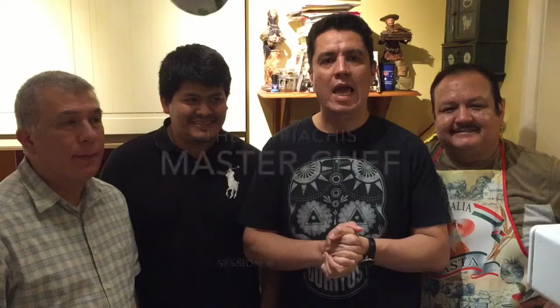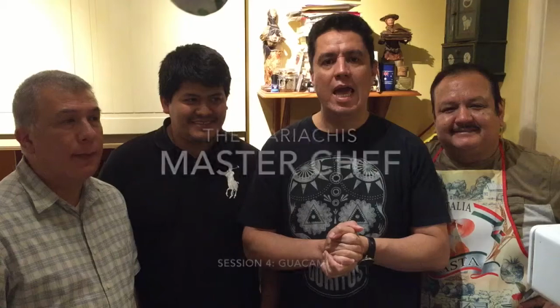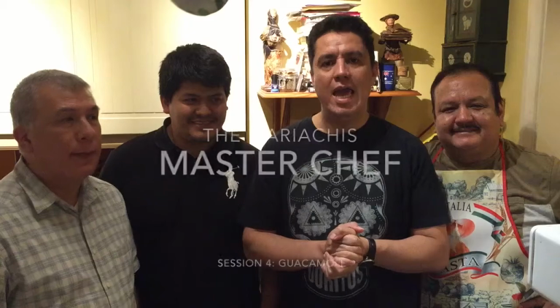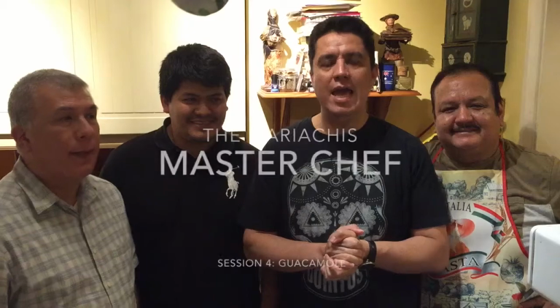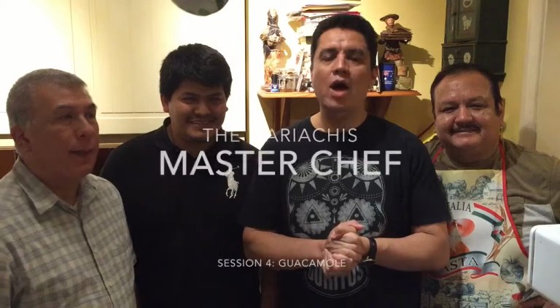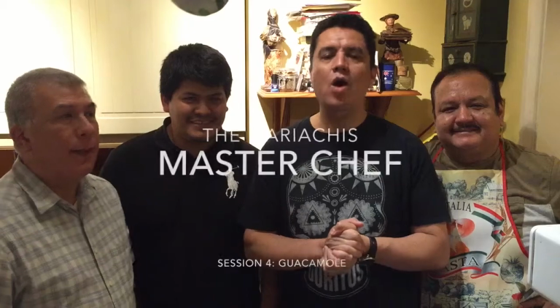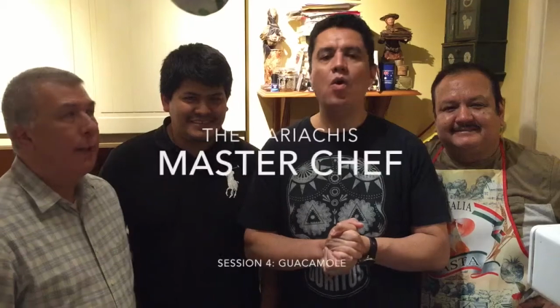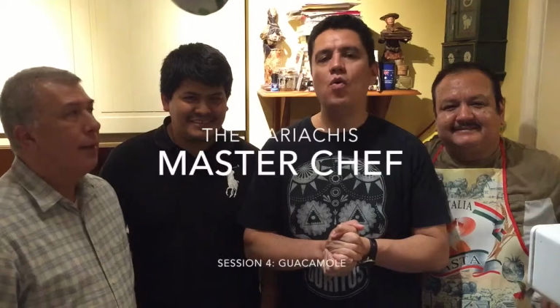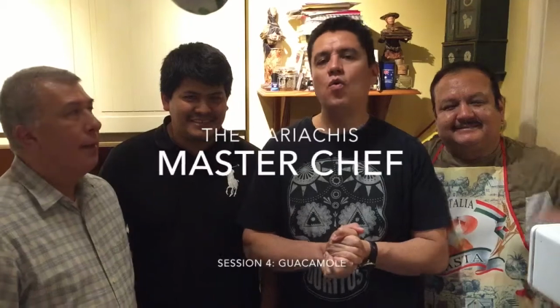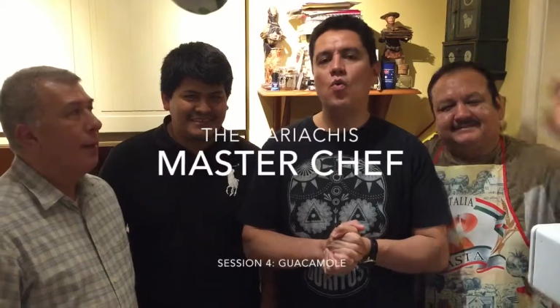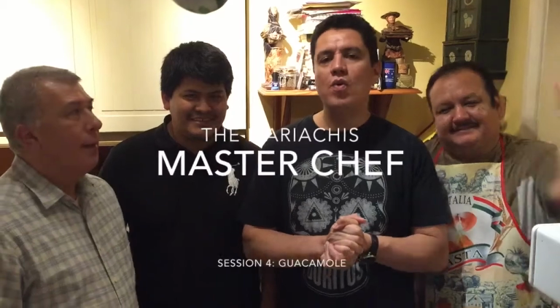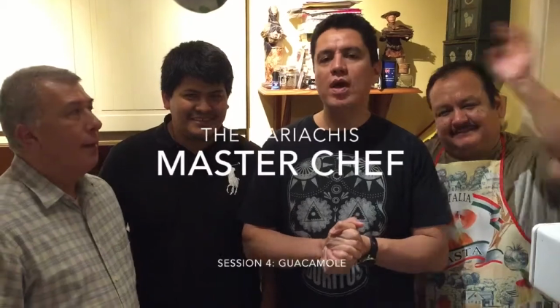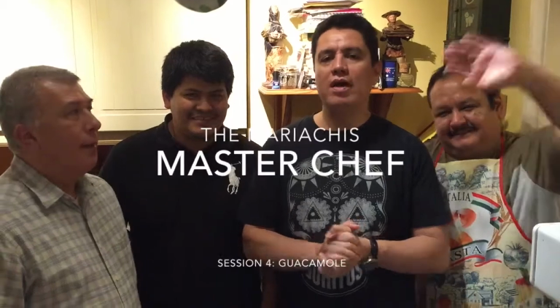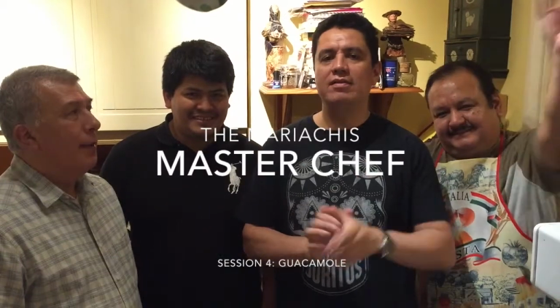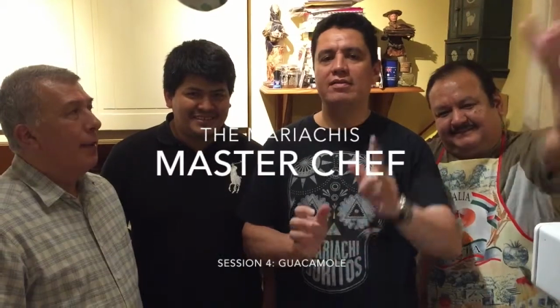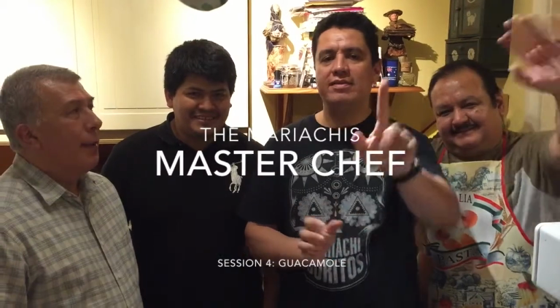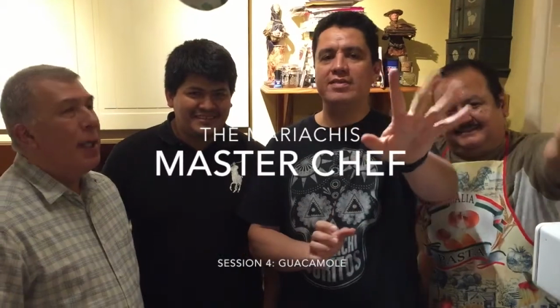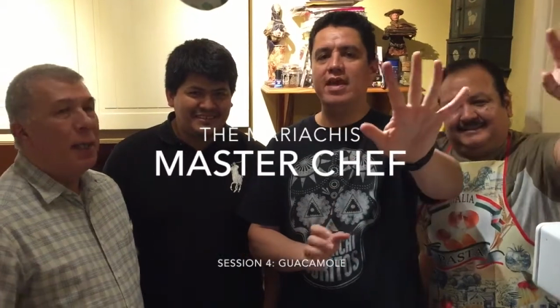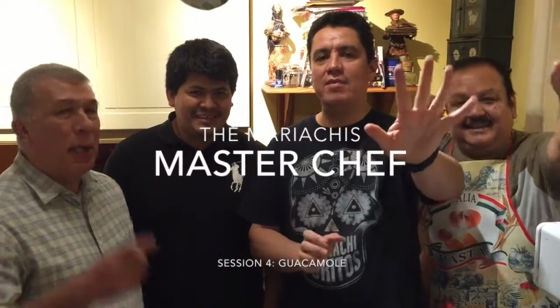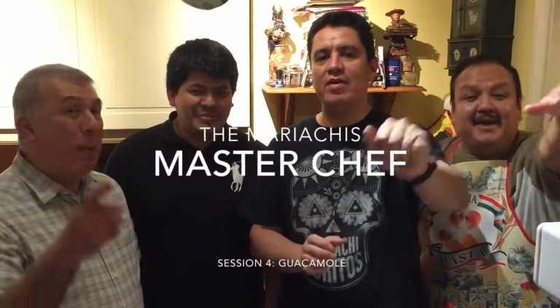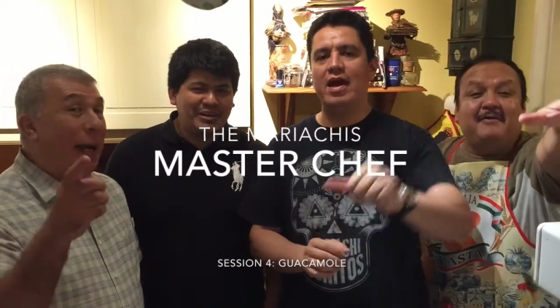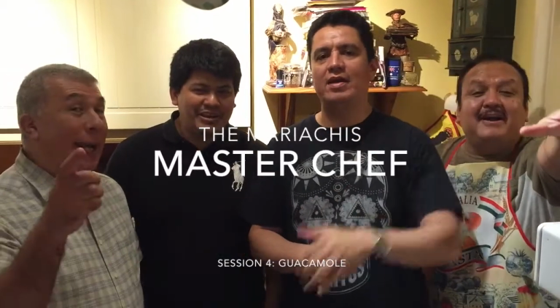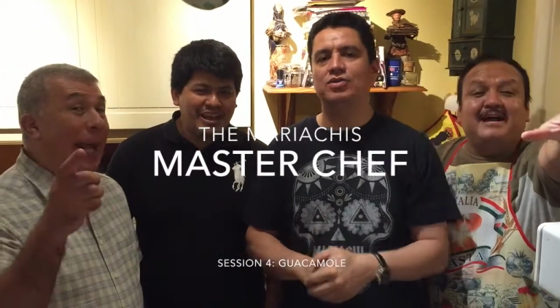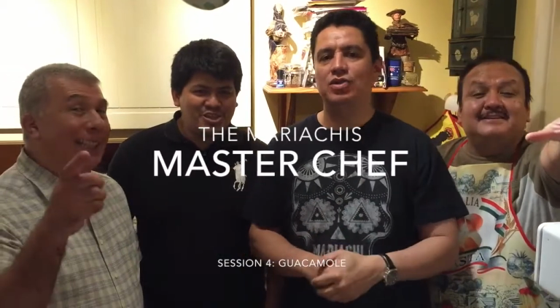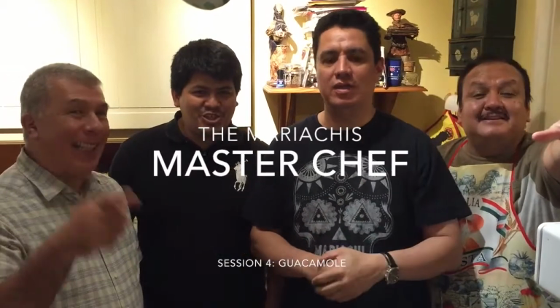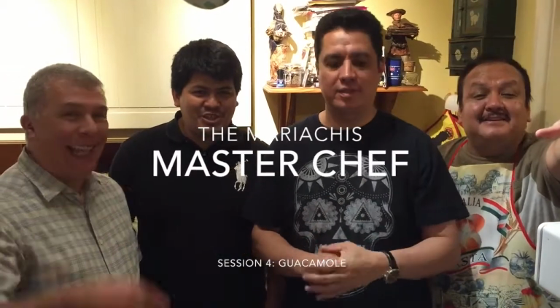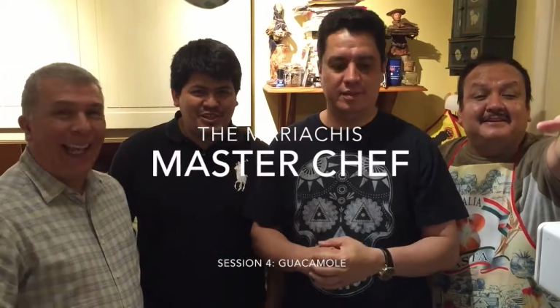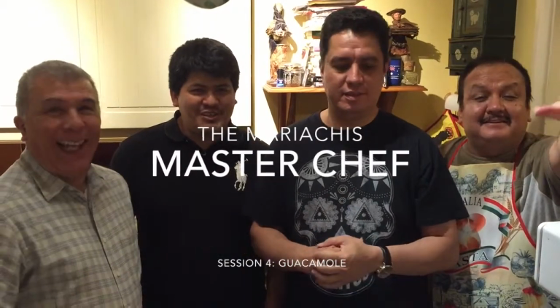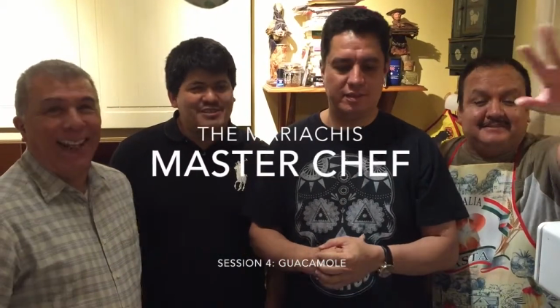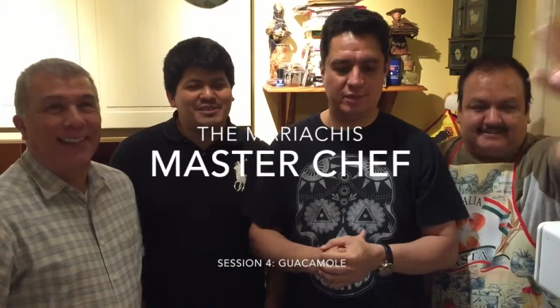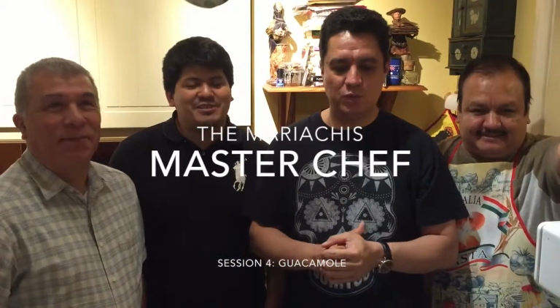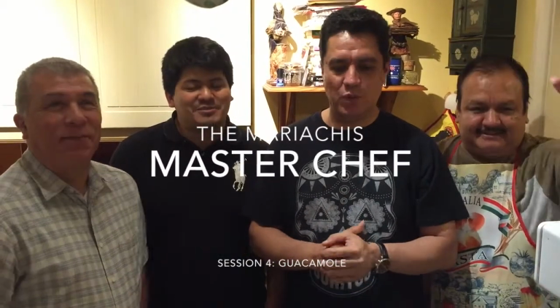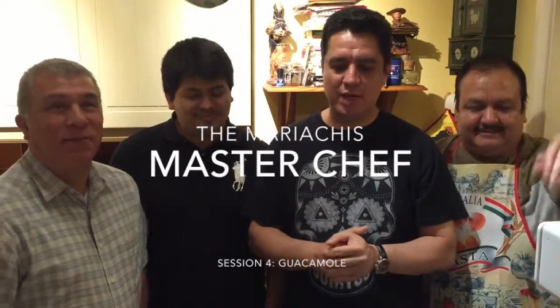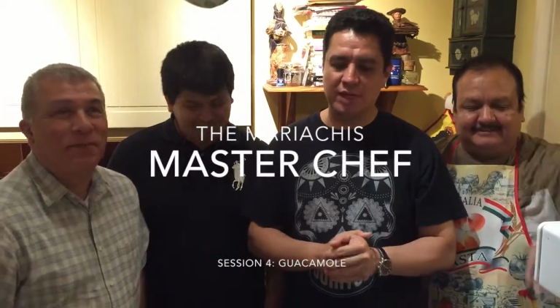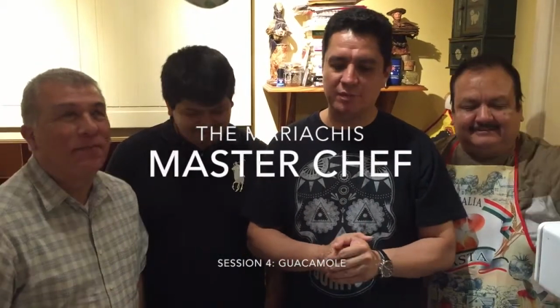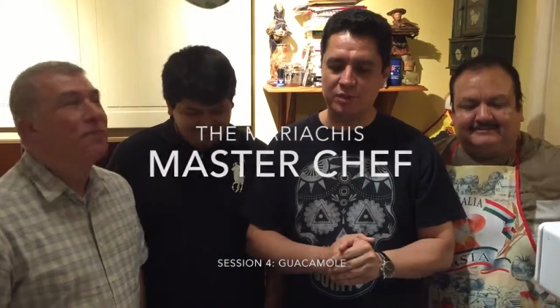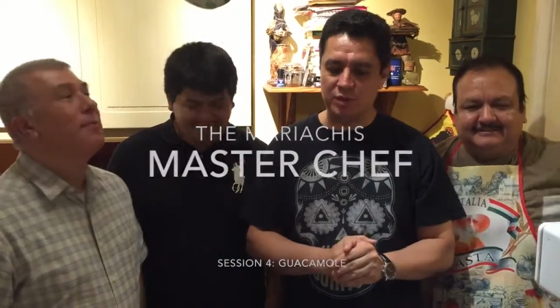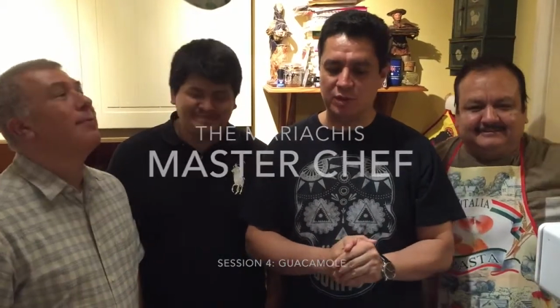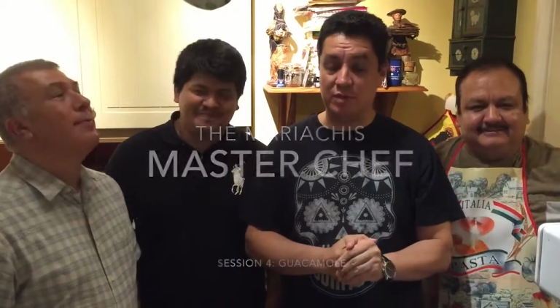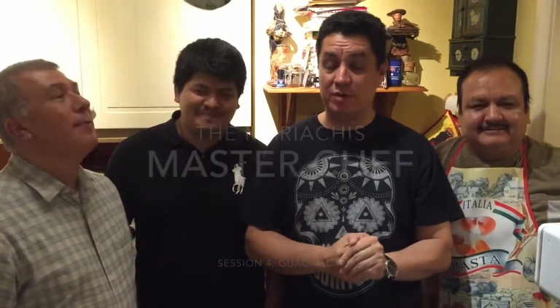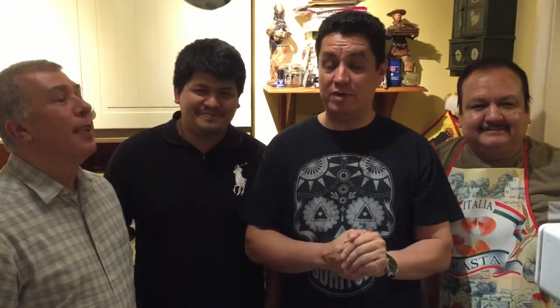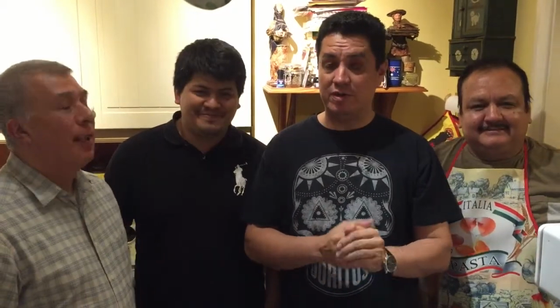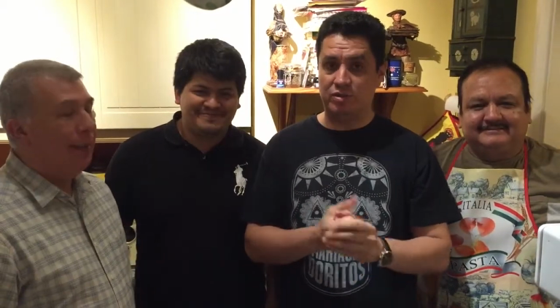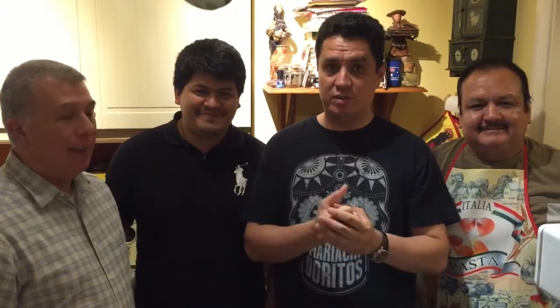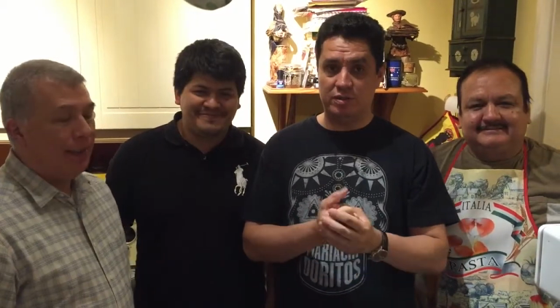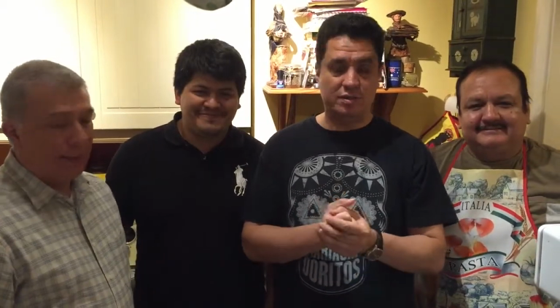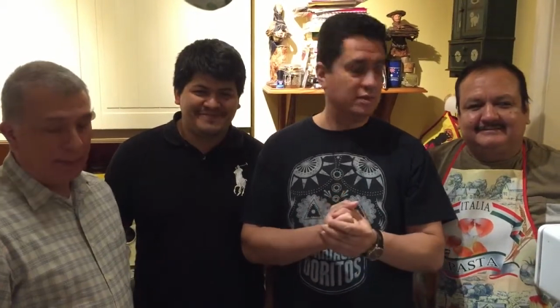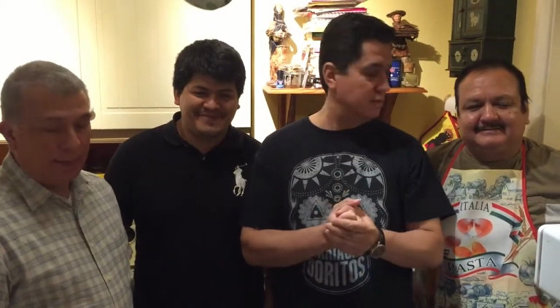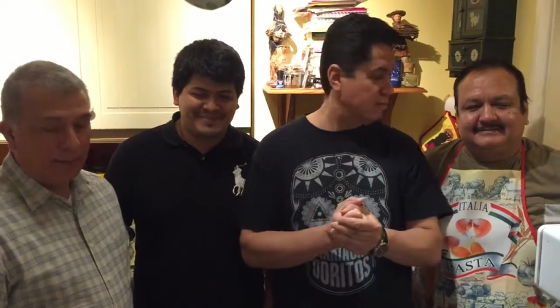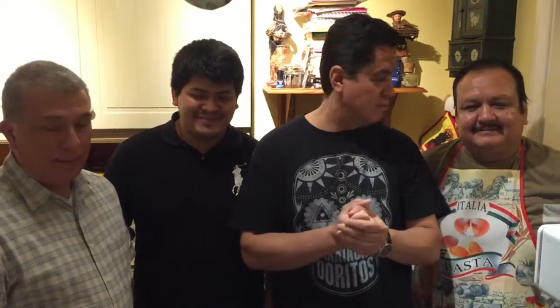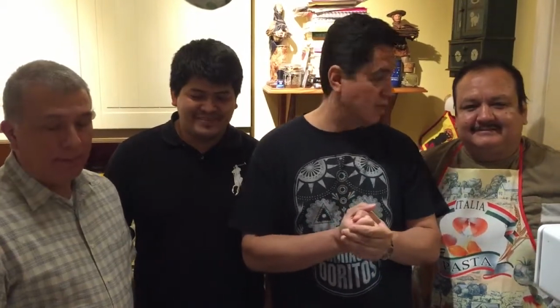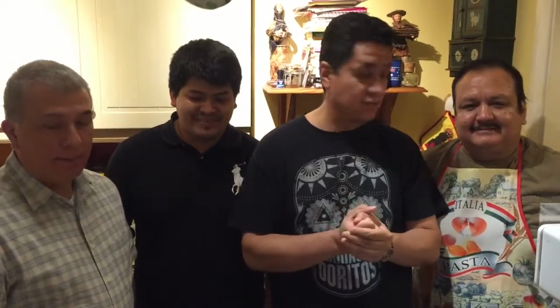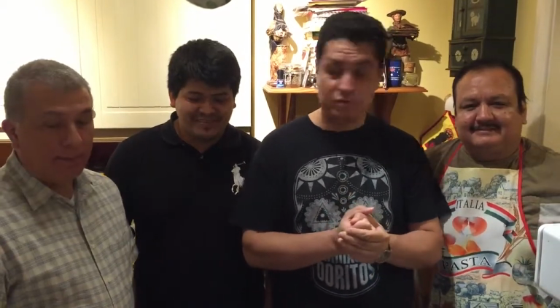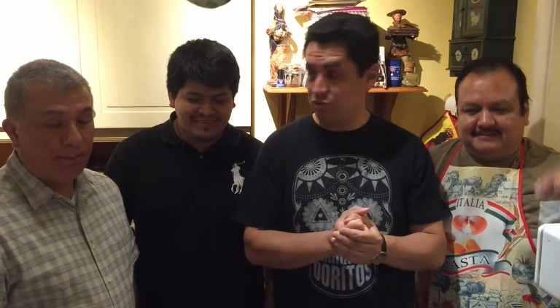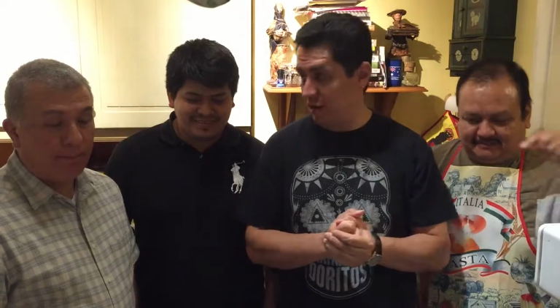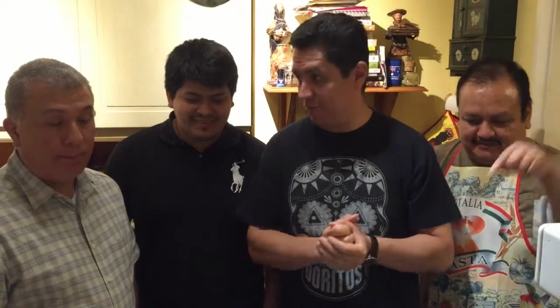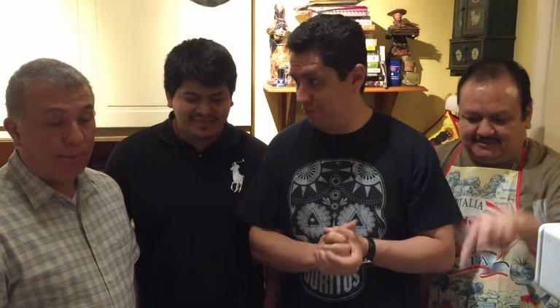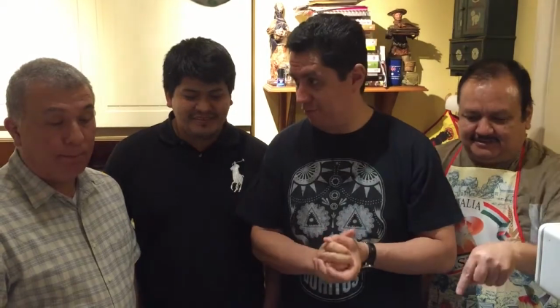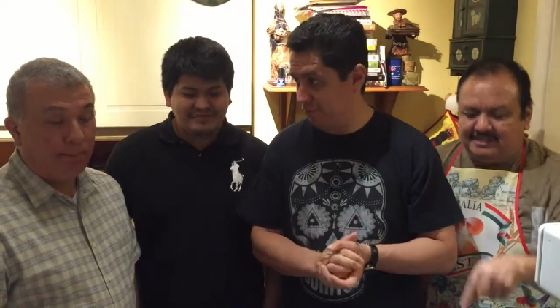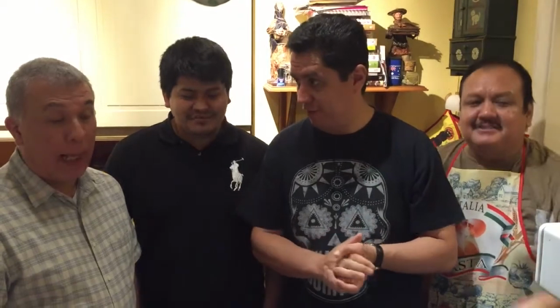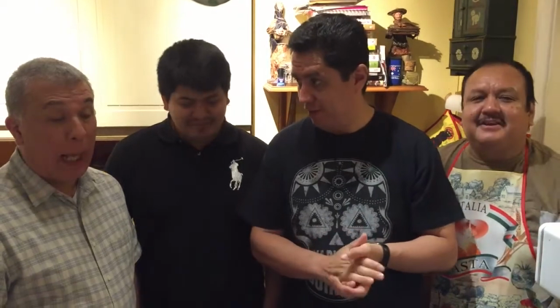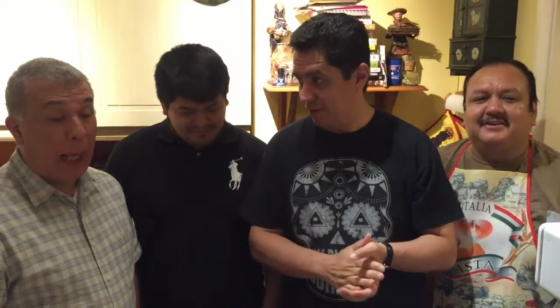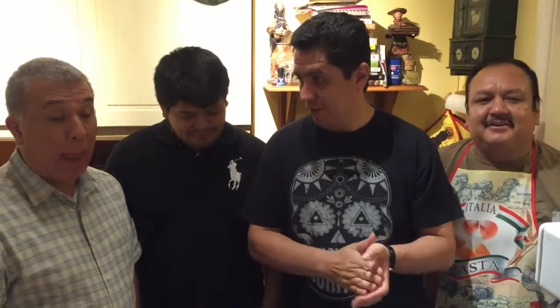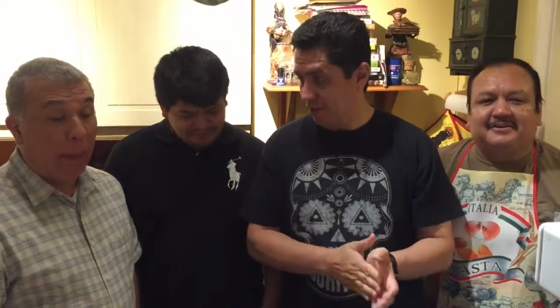Hello! We are The Mariachis! Welcome to The Mariachis Masterchef. Si, senor!